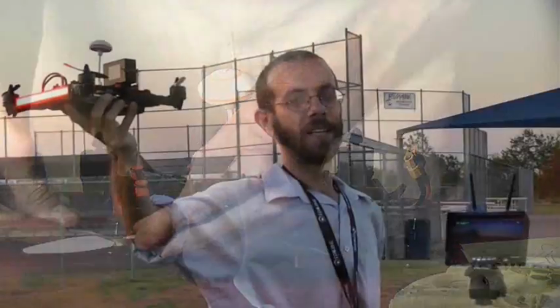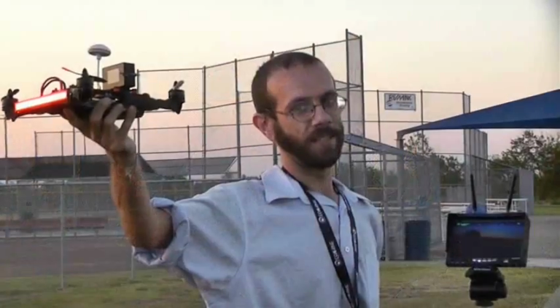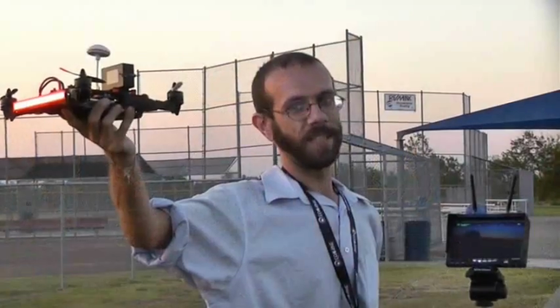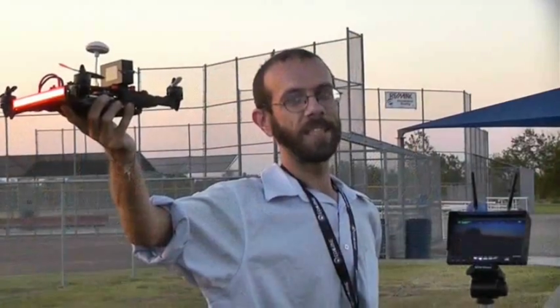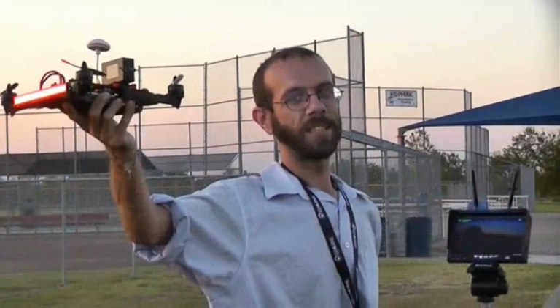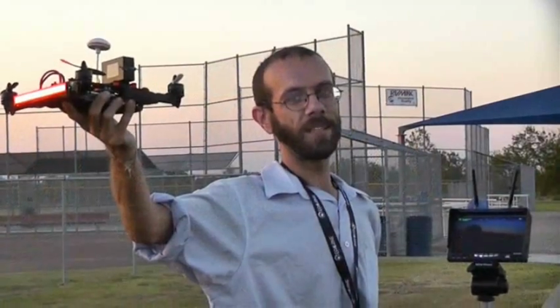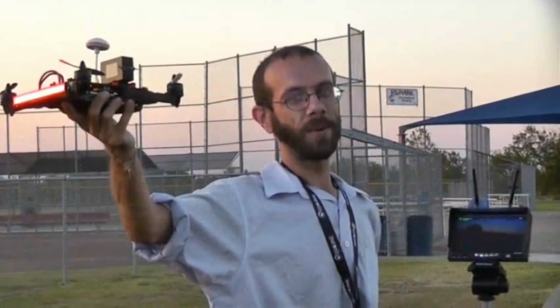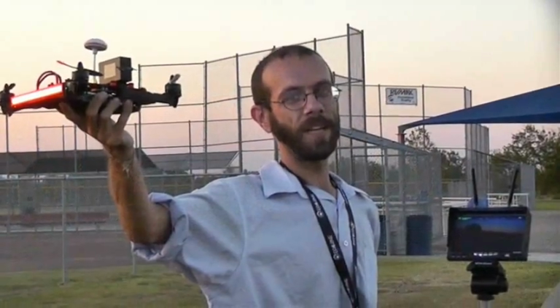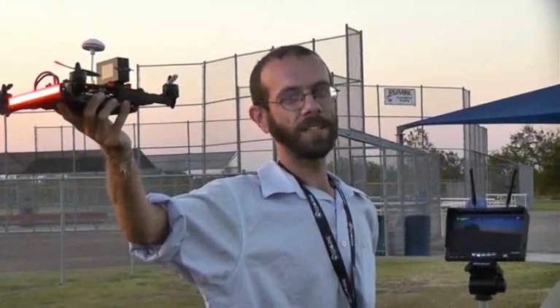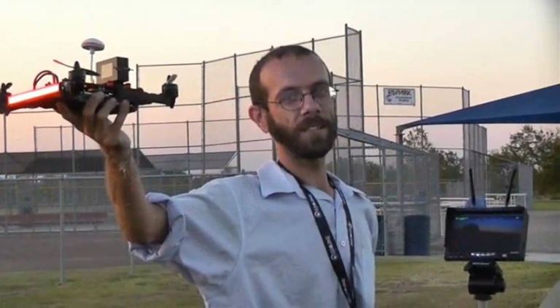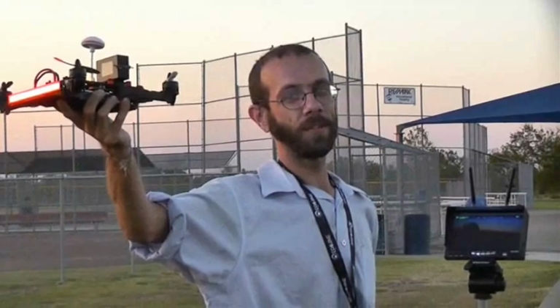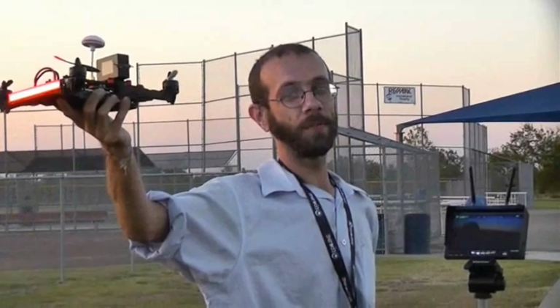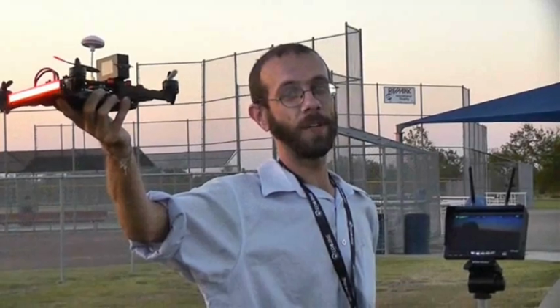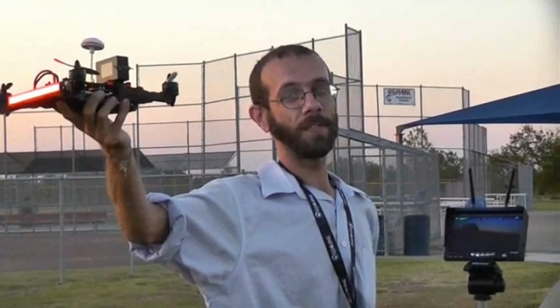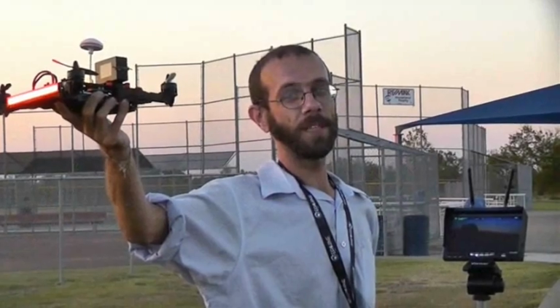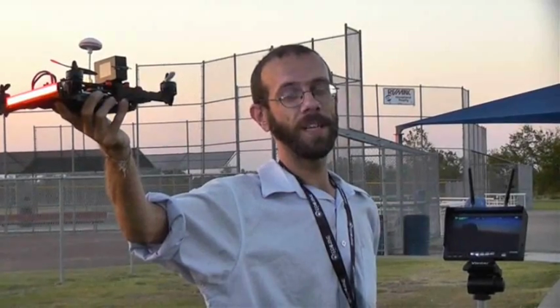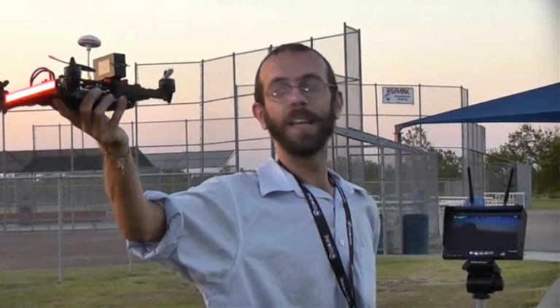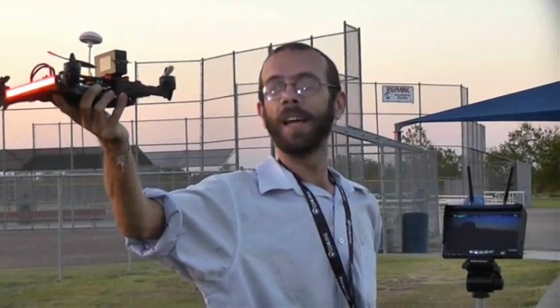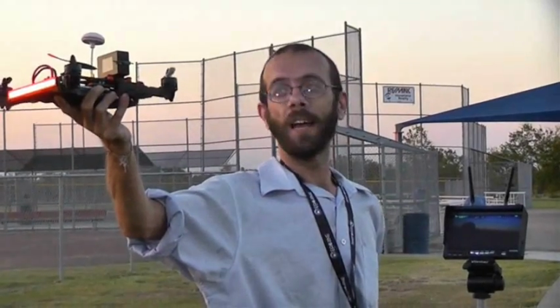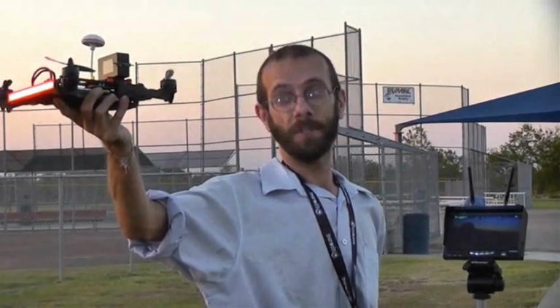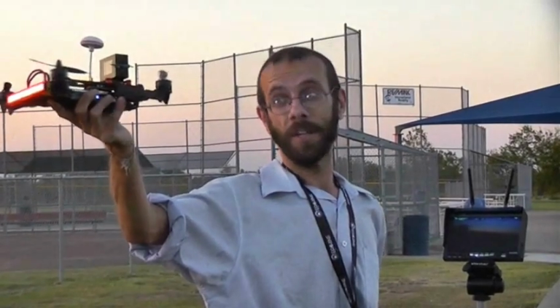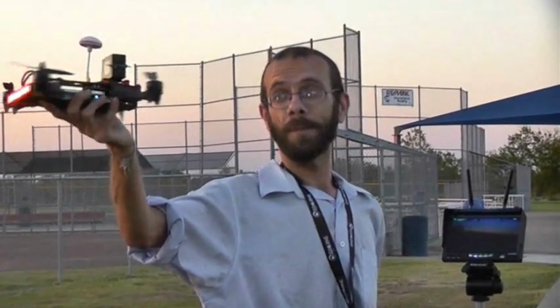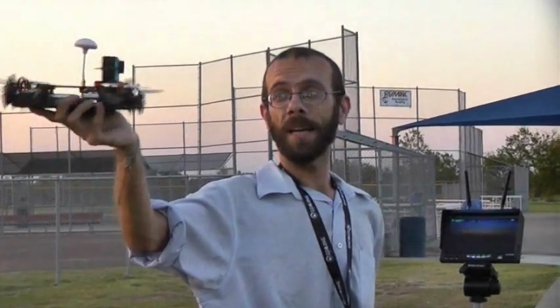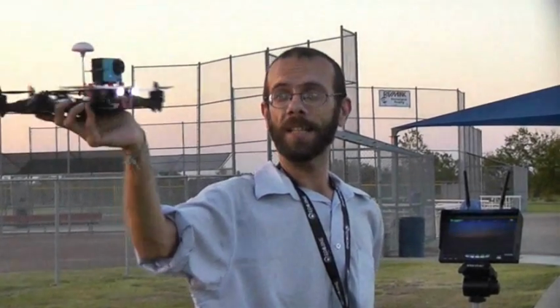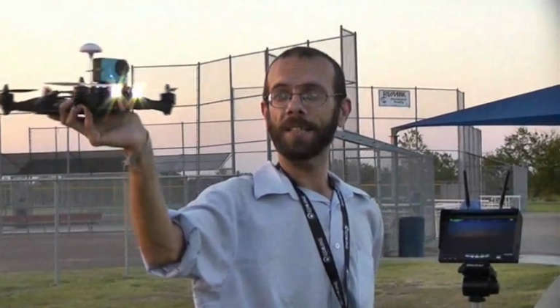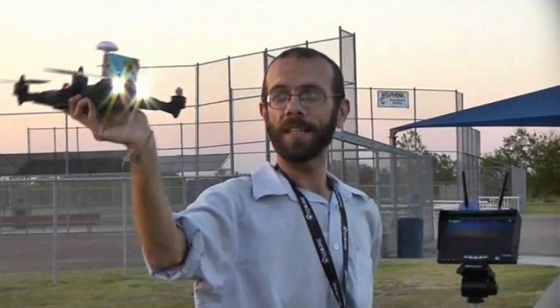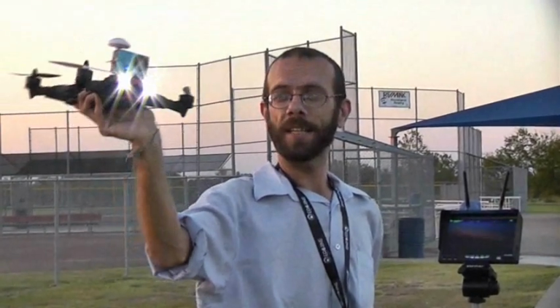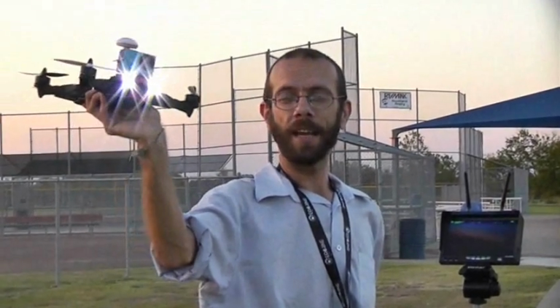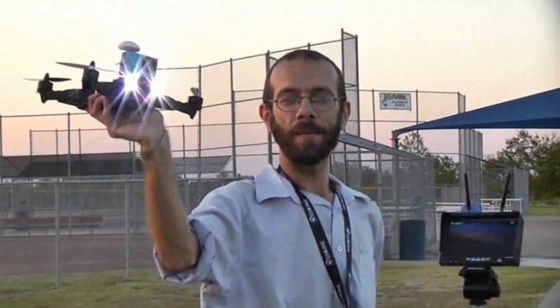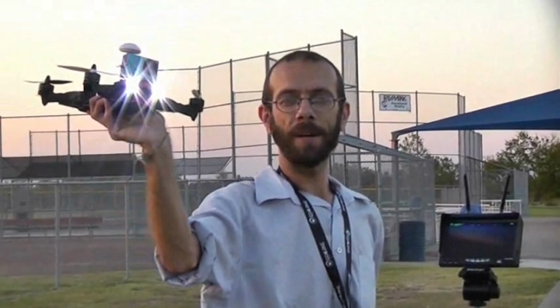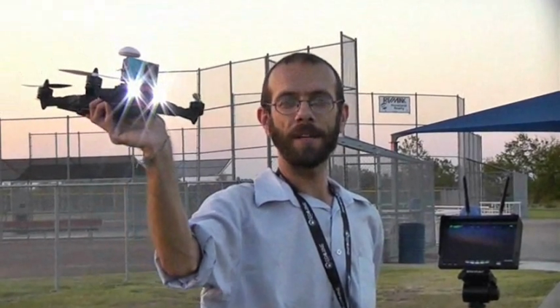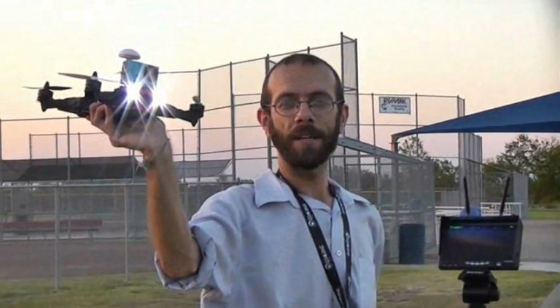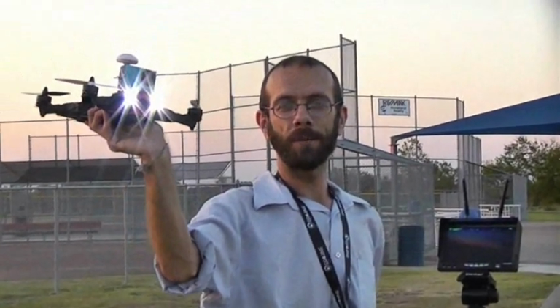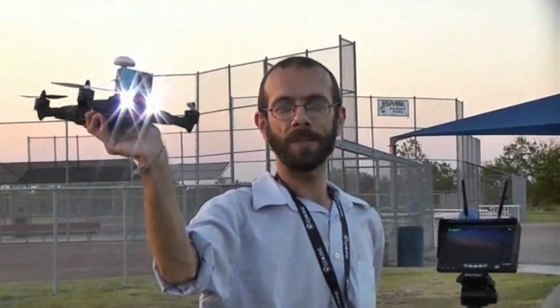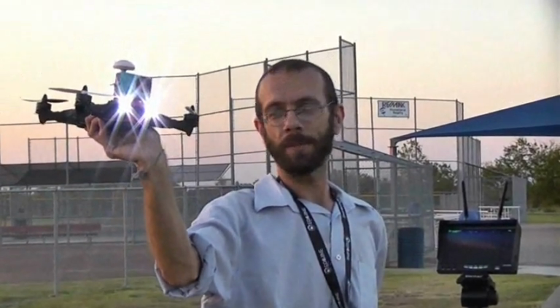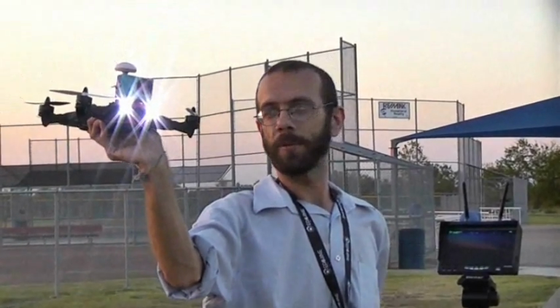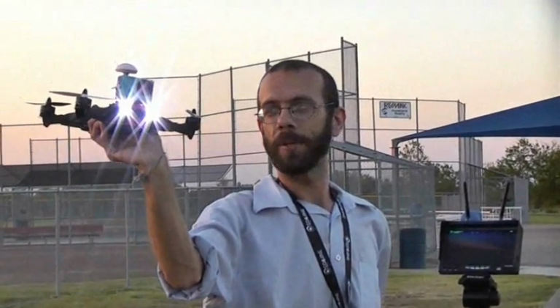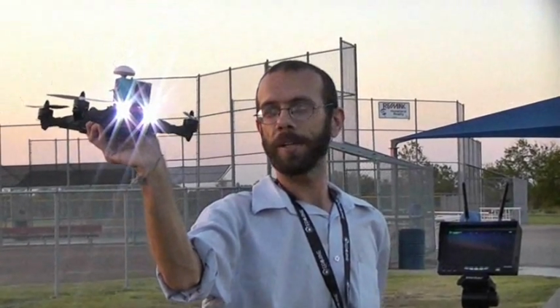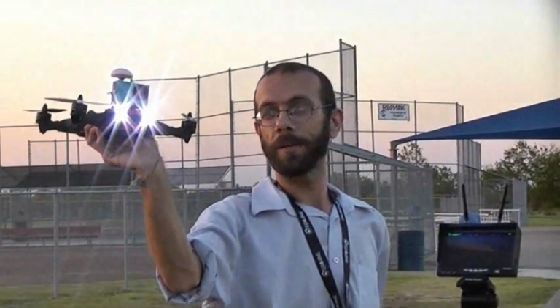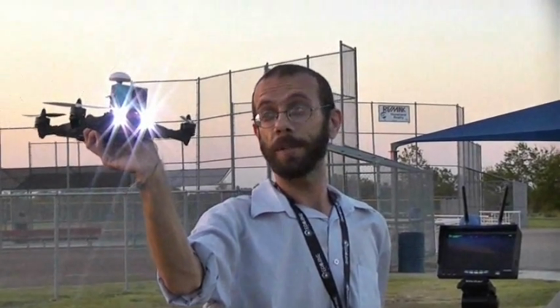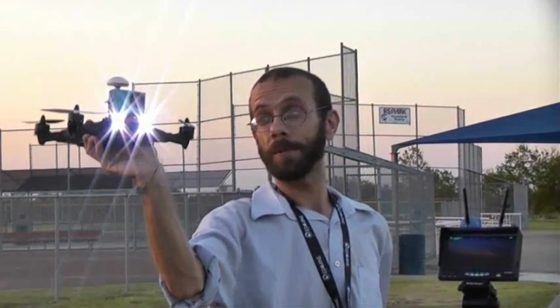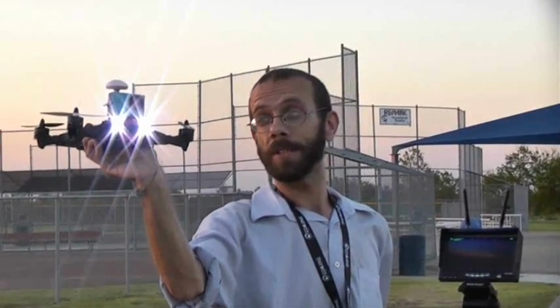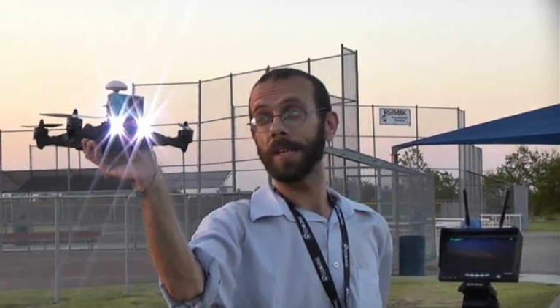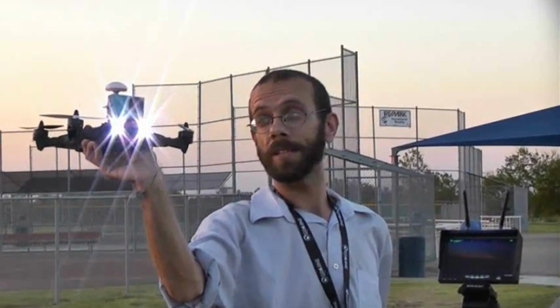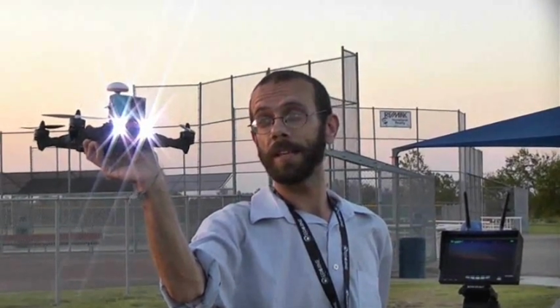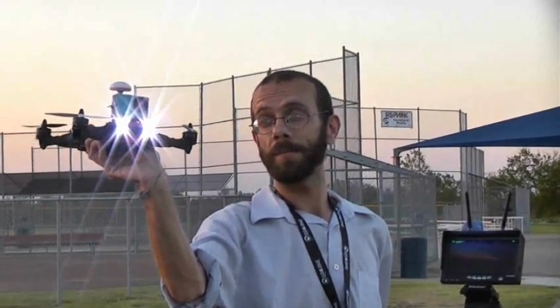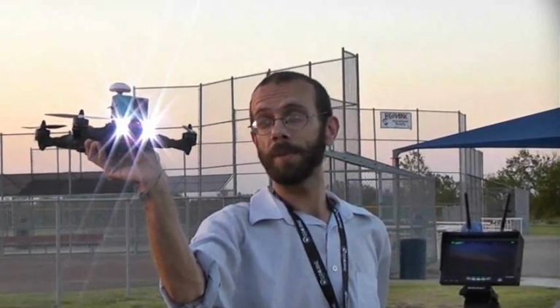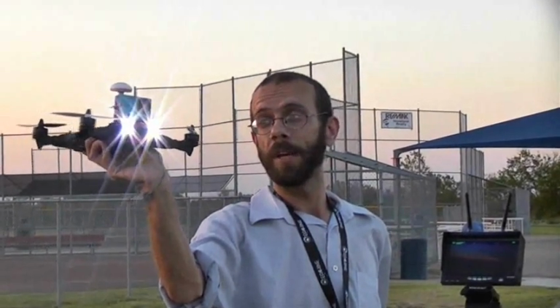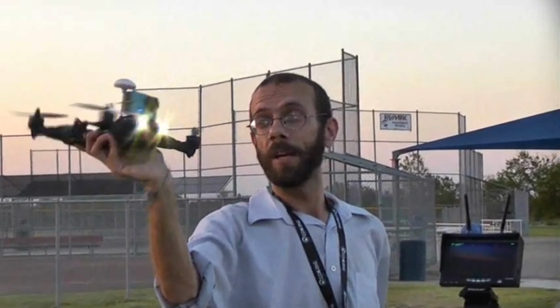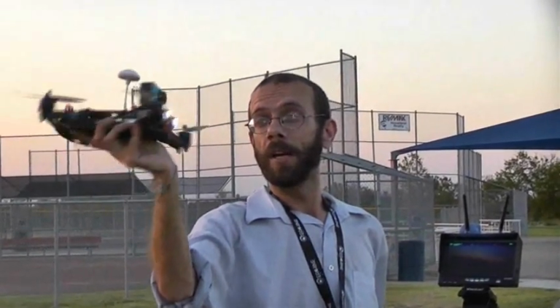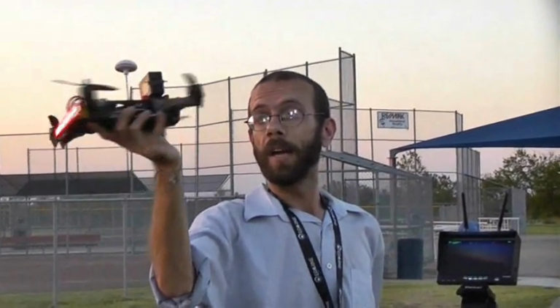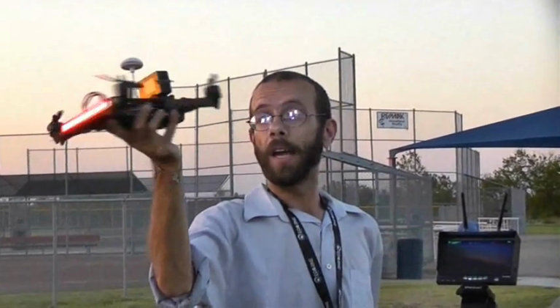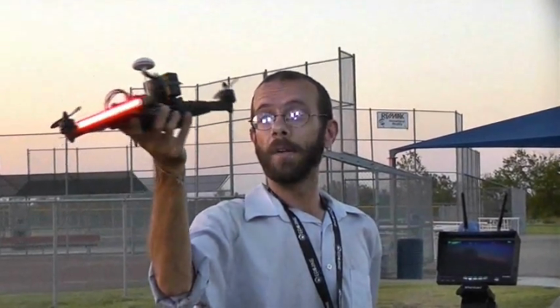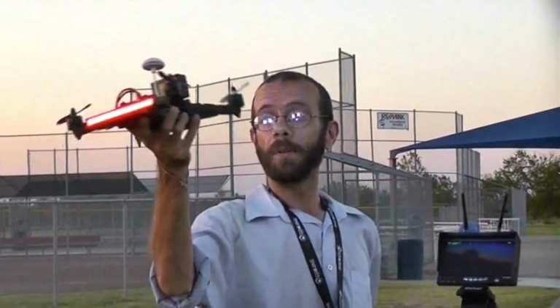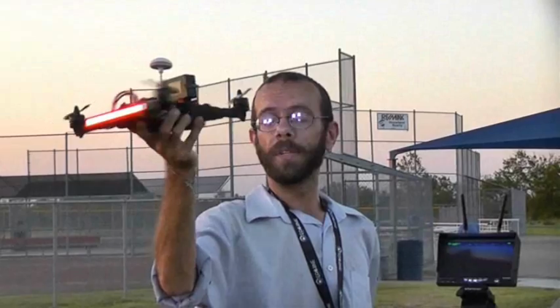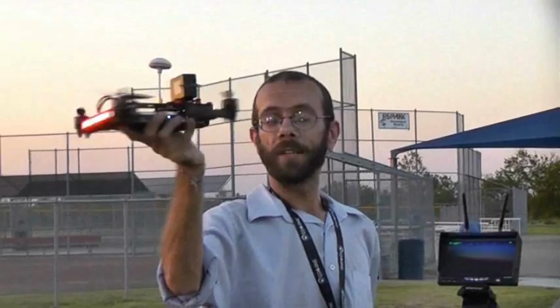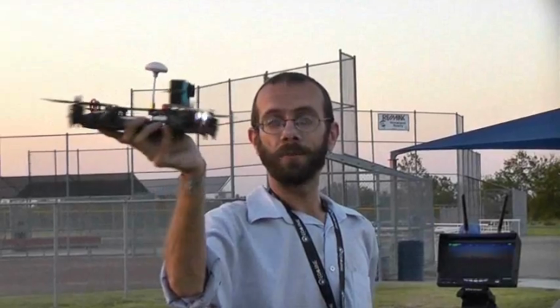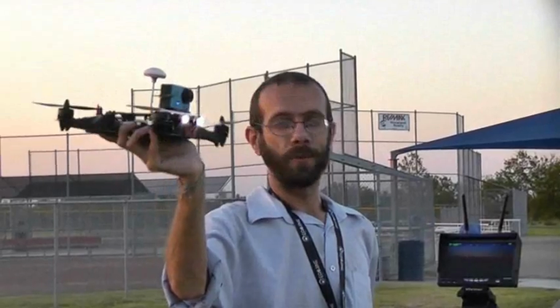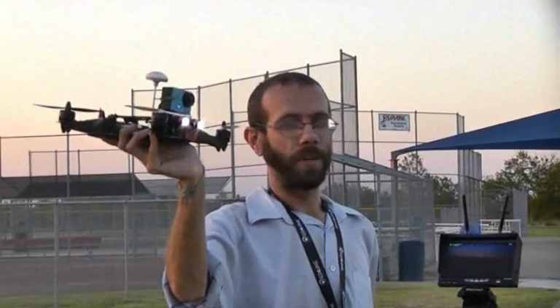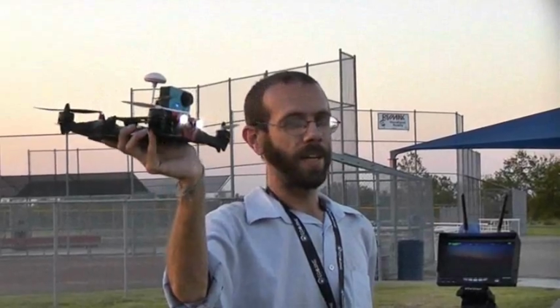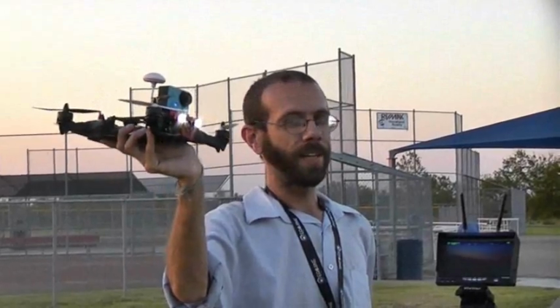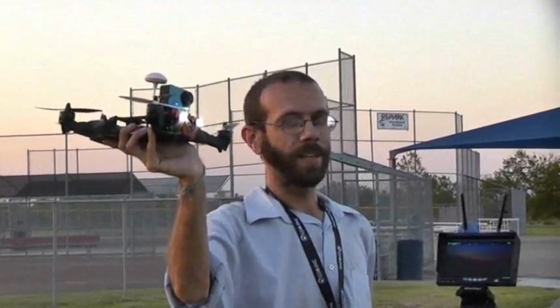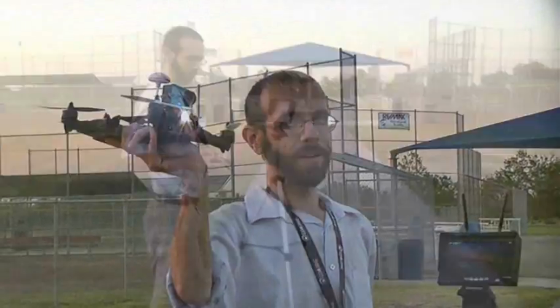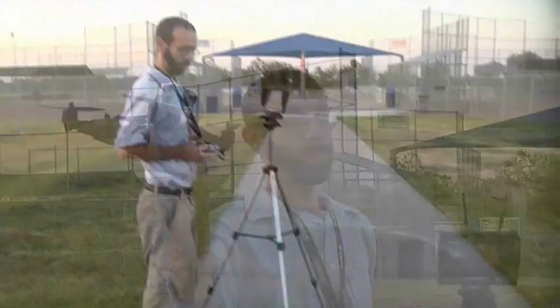Let's take it outside and see how it flies. Here's the Isshin Racer 250. I've strapped my SJ cam on here with some 3M double-sided tape. Everything's ready to go.